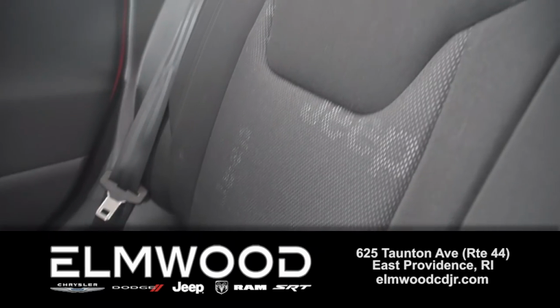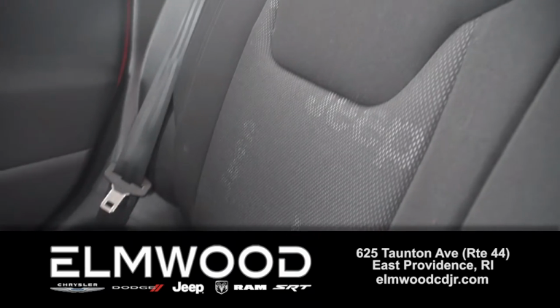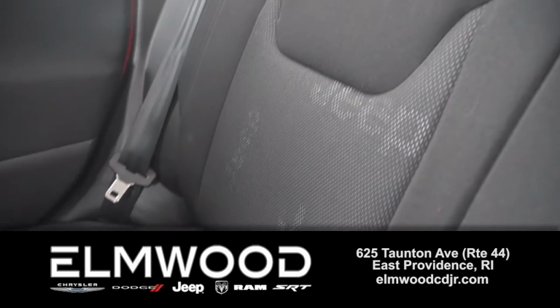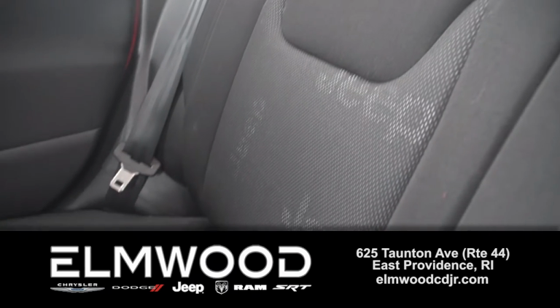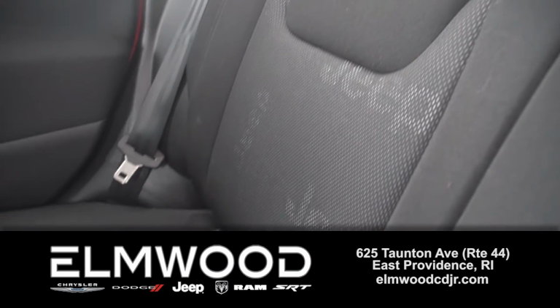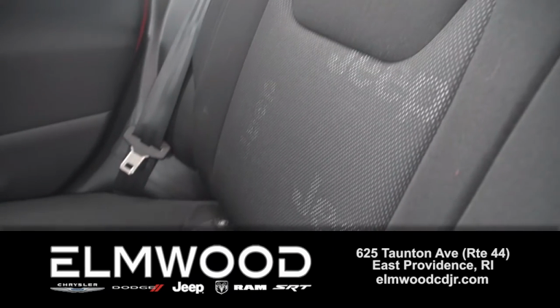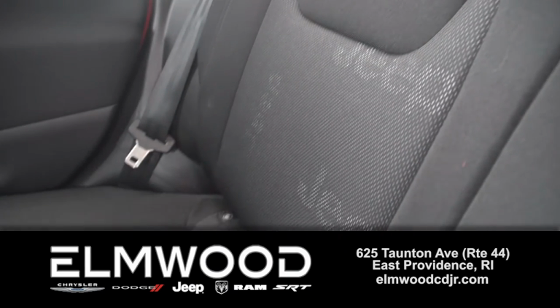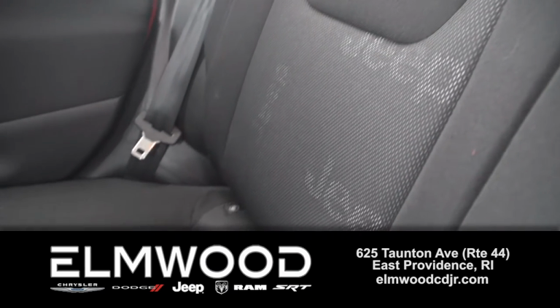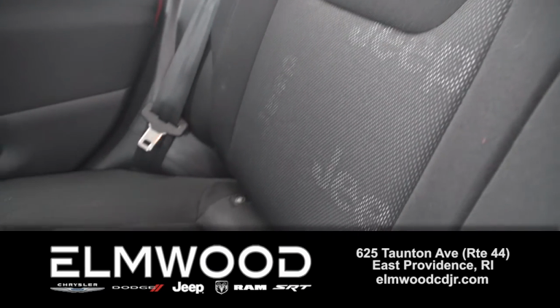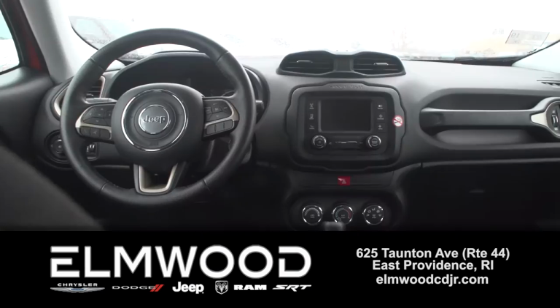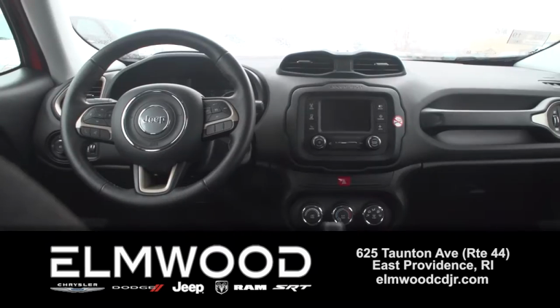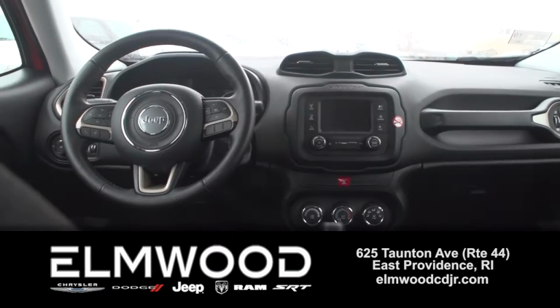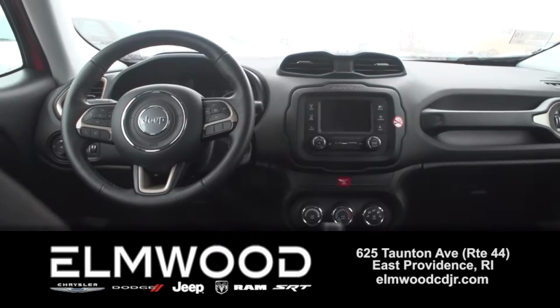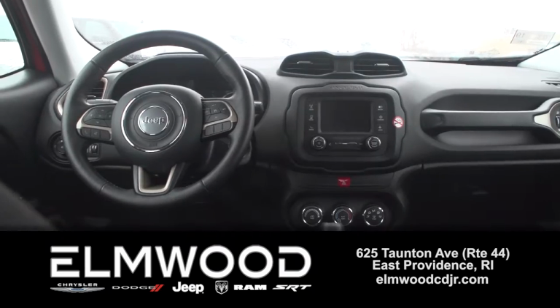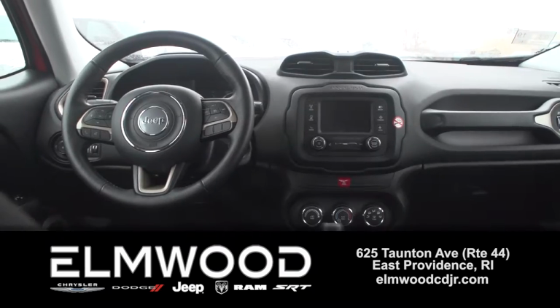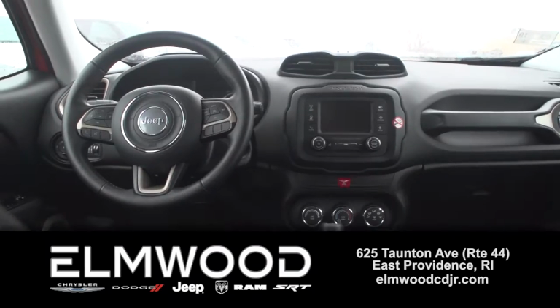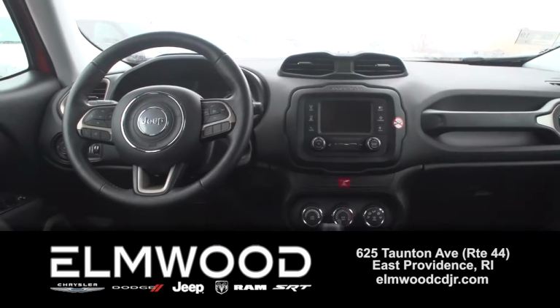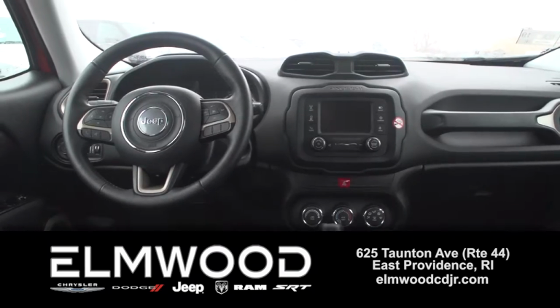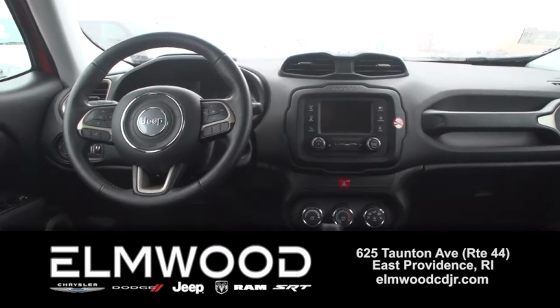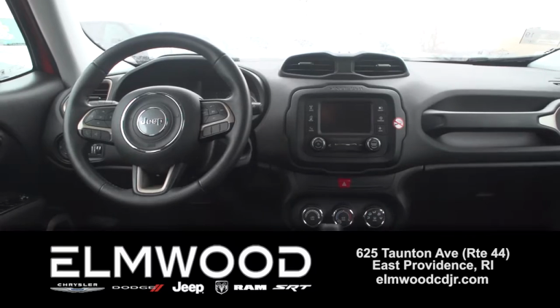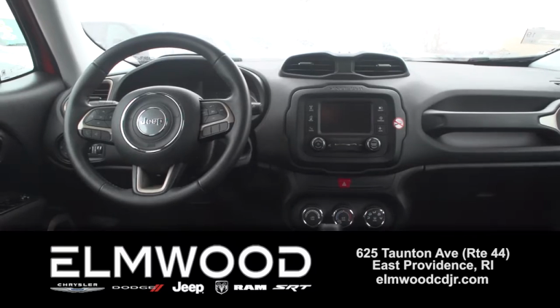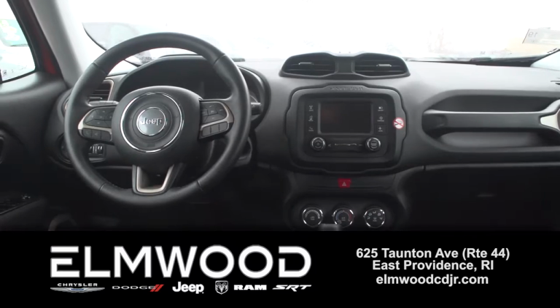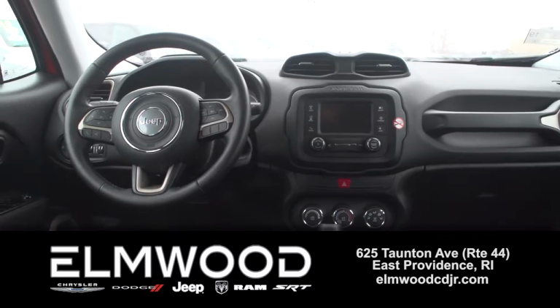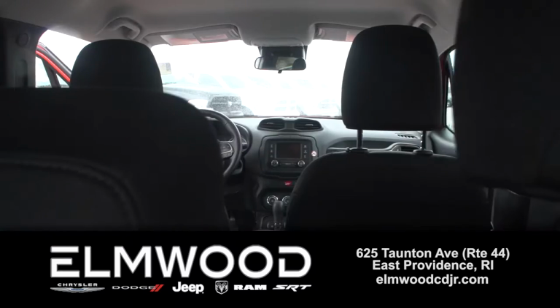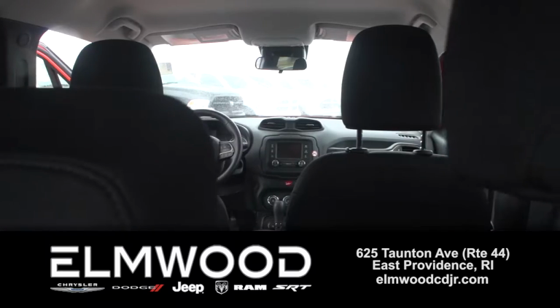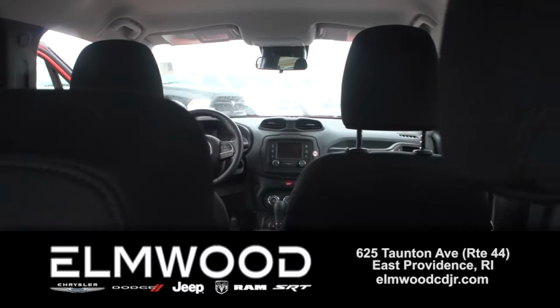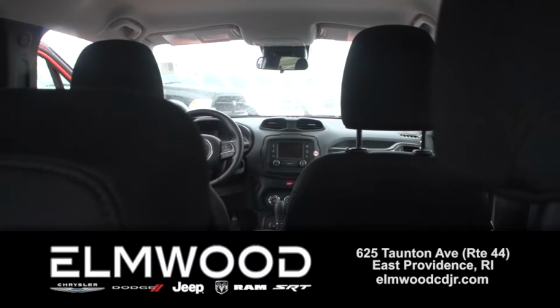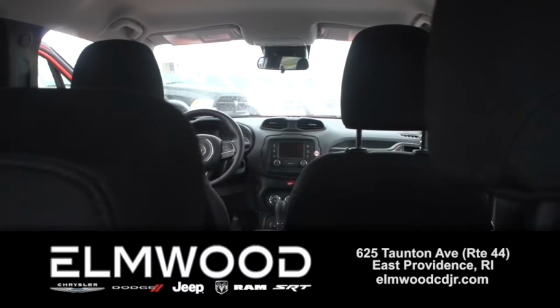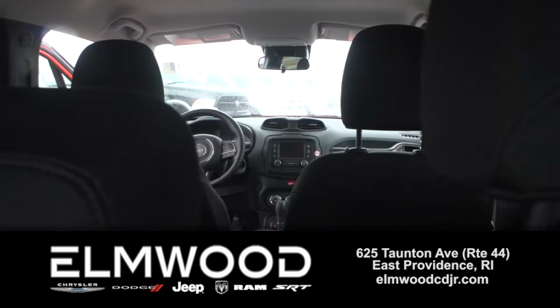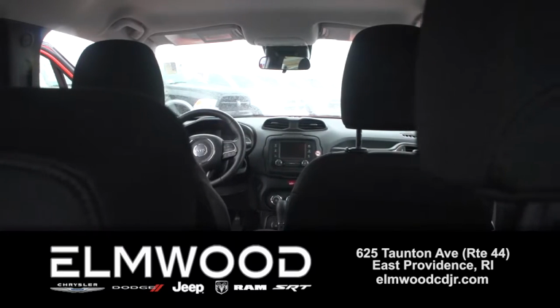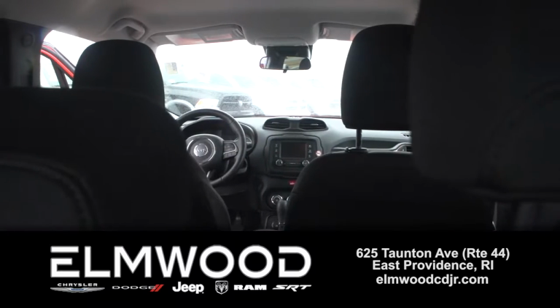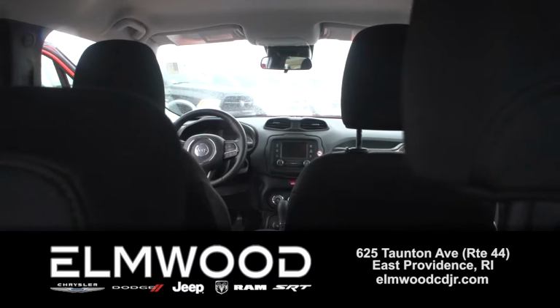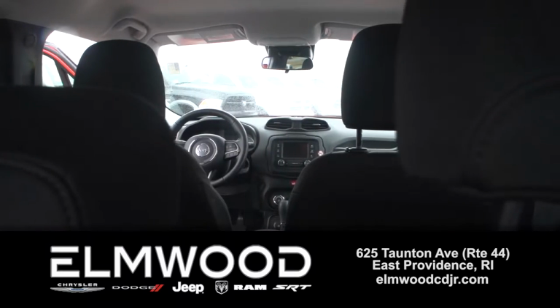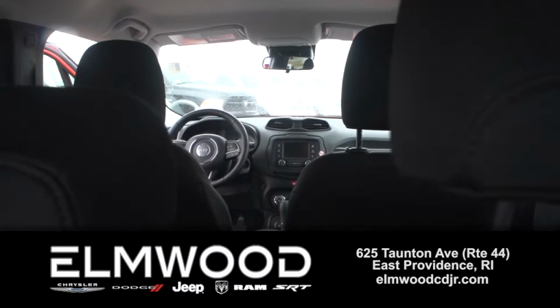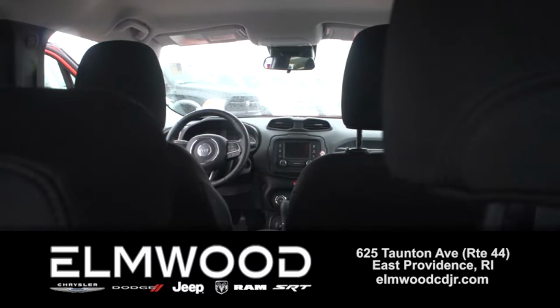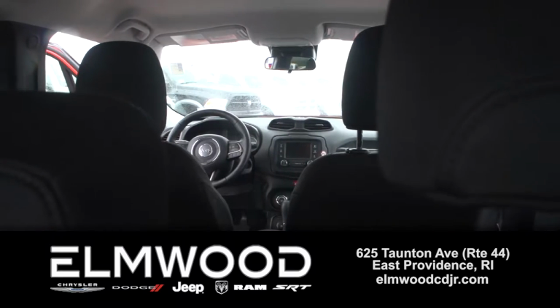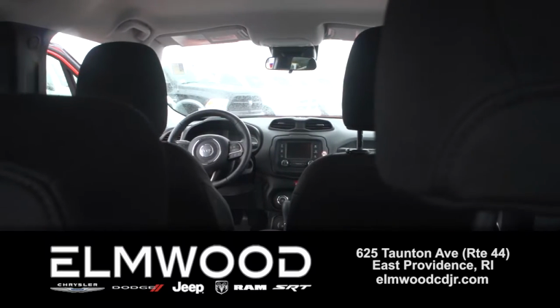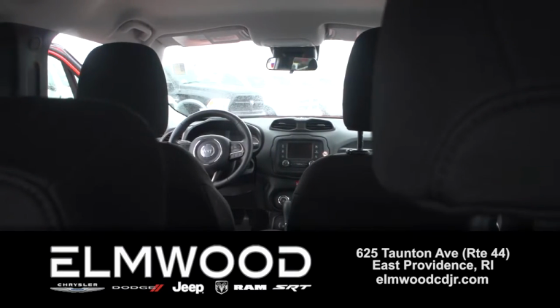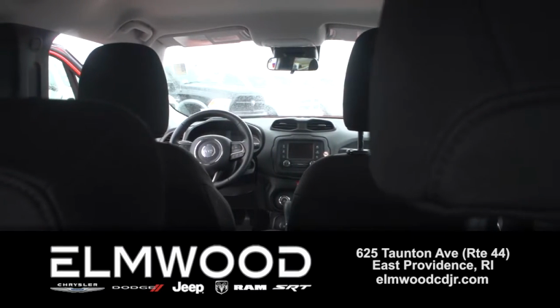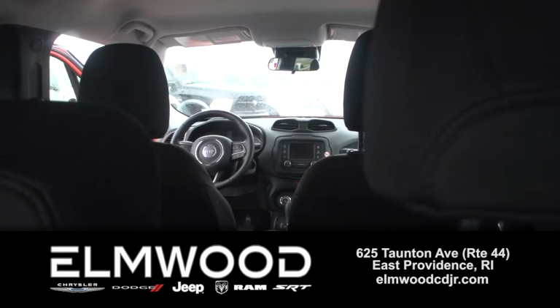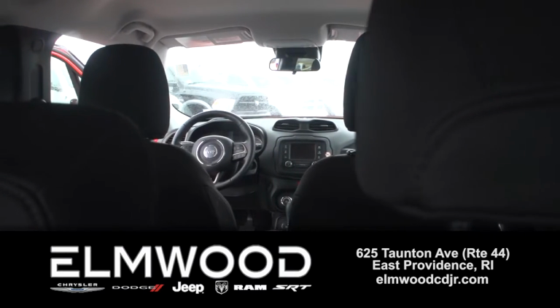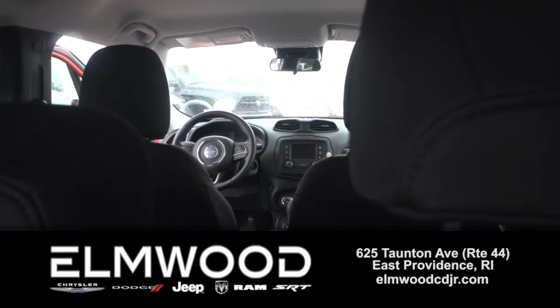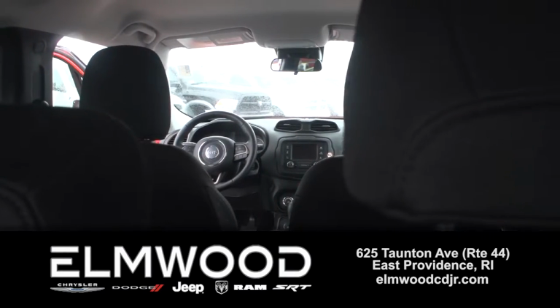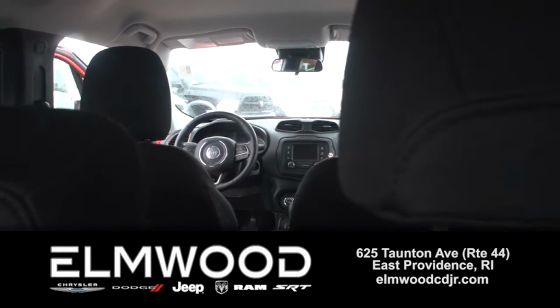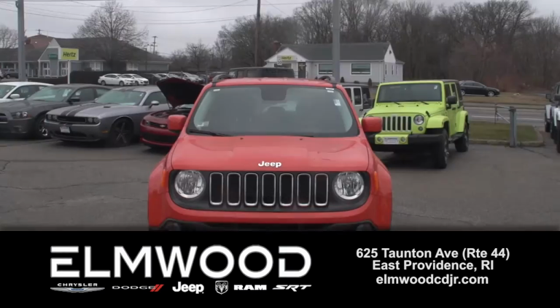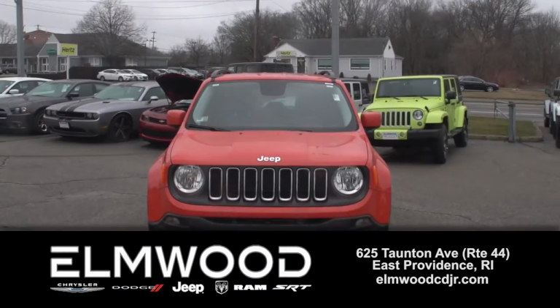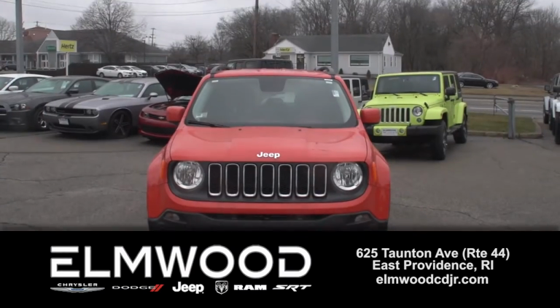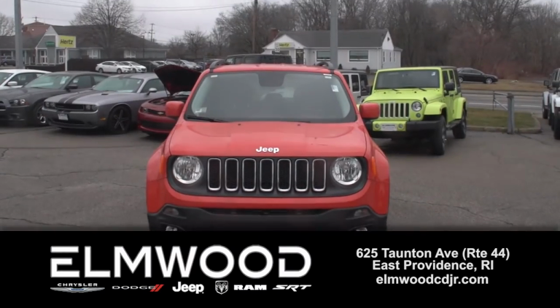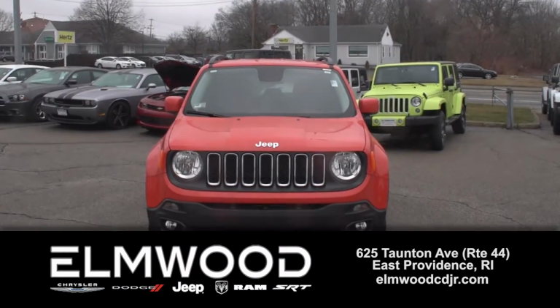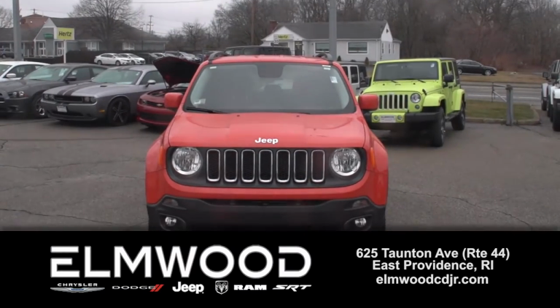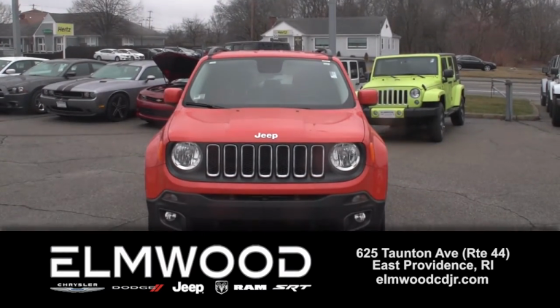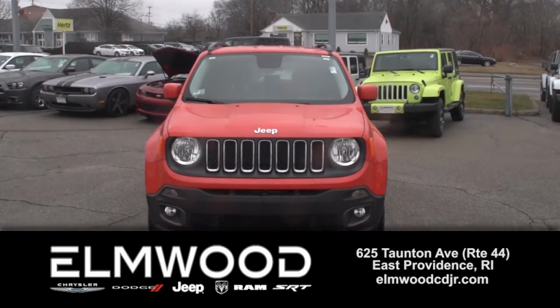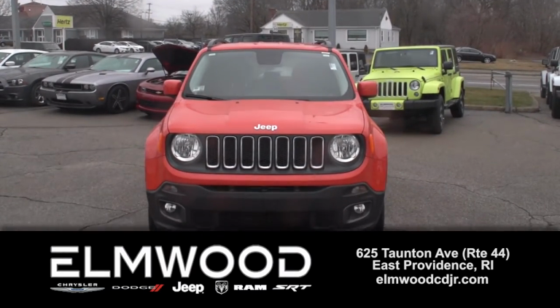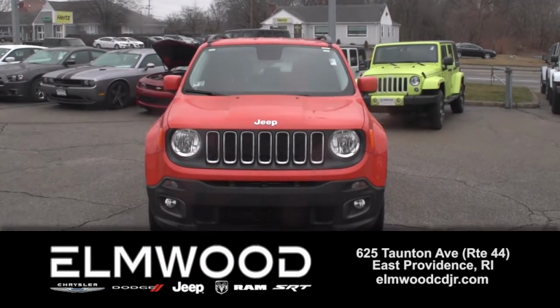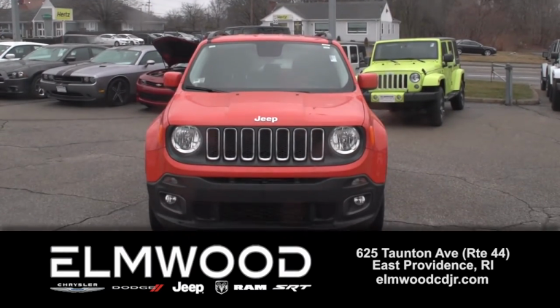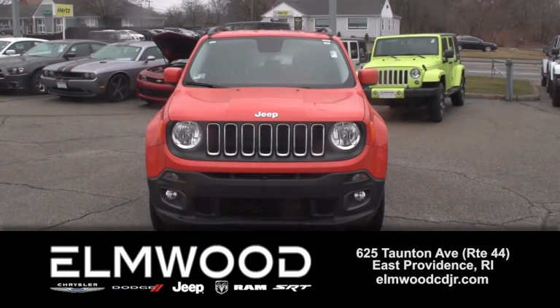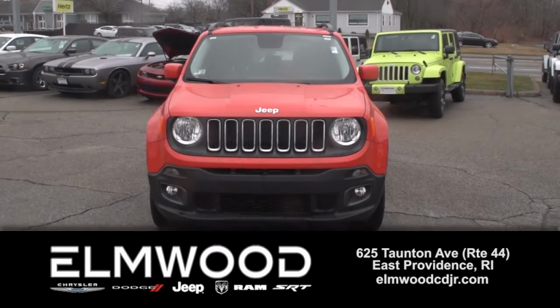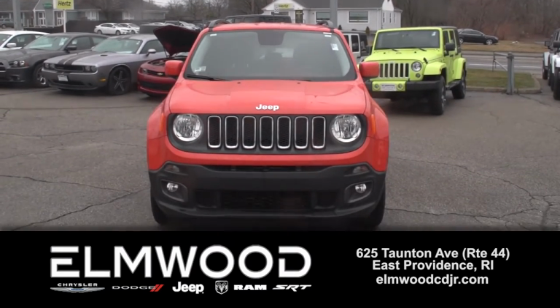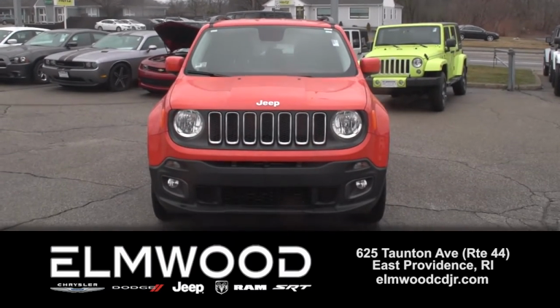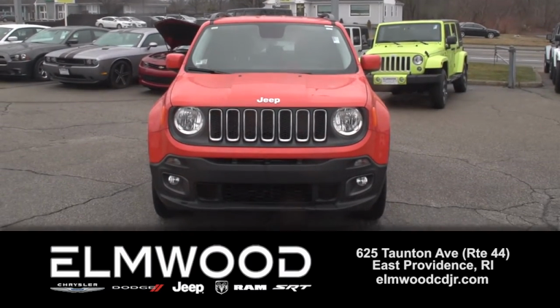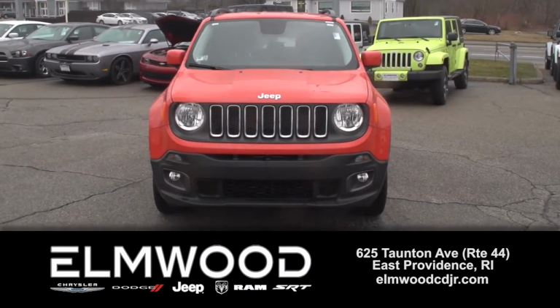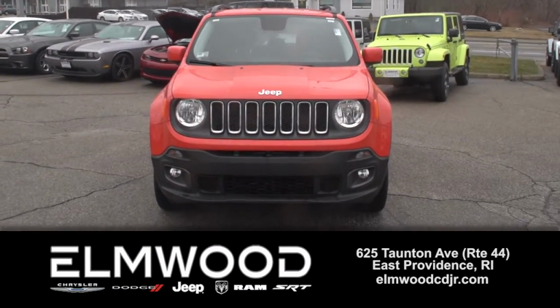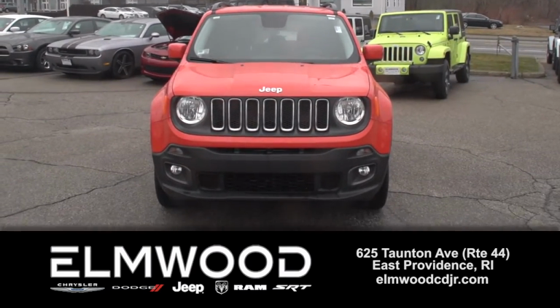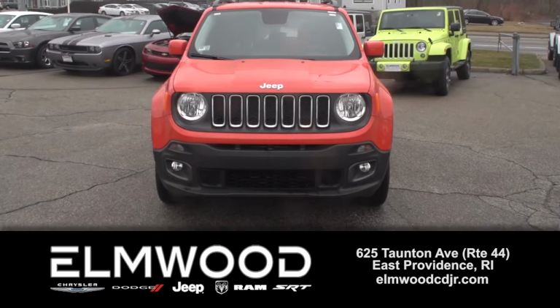Seats 5, leather steering wheel, backup camera, really nice inside. Front fog lights, roof rails, nice wheels.